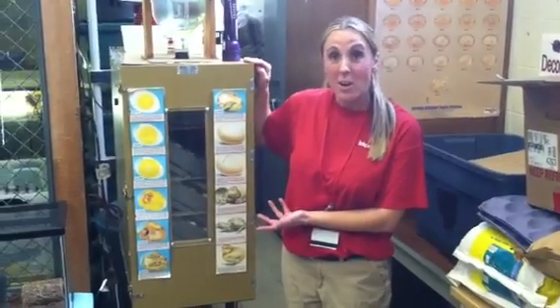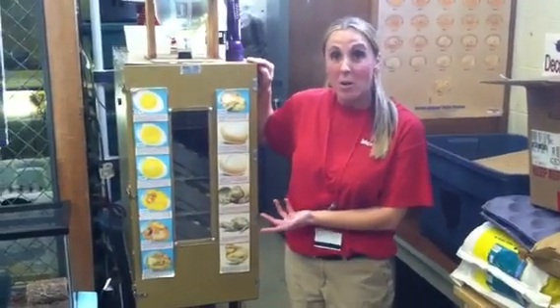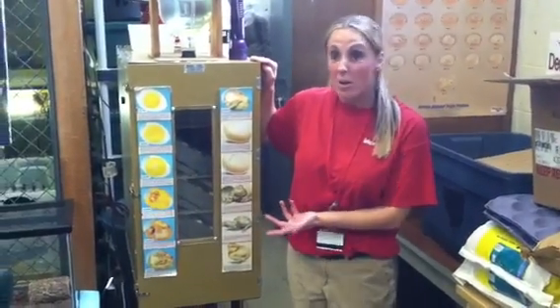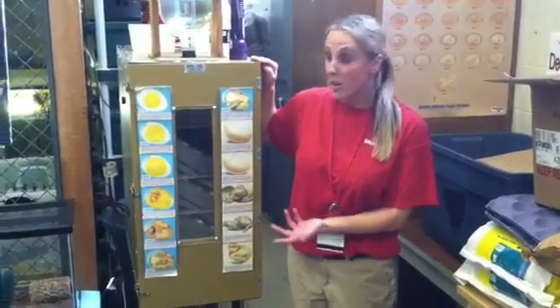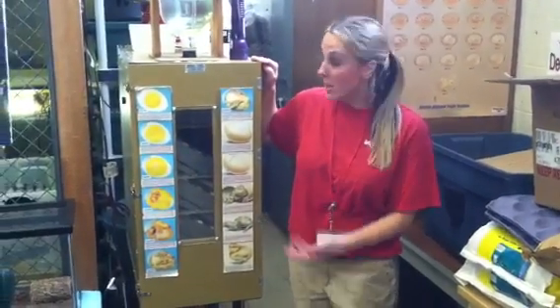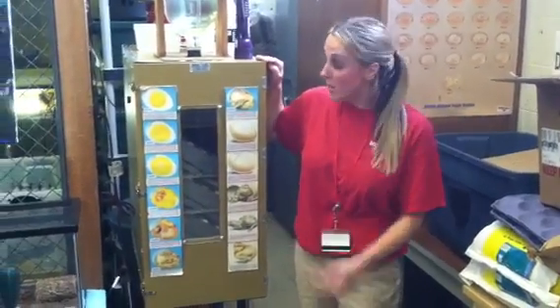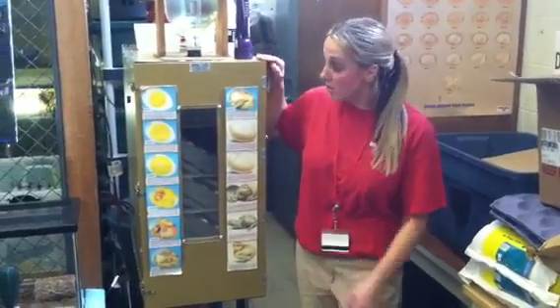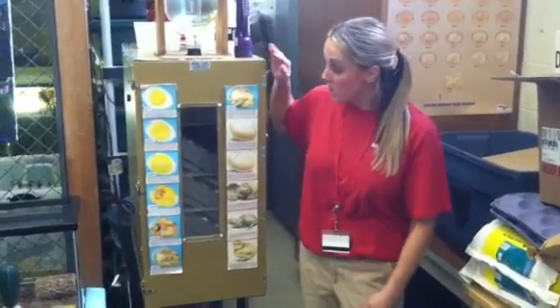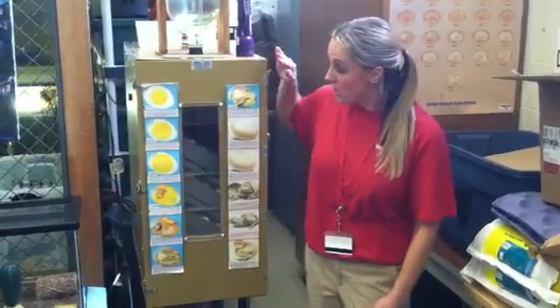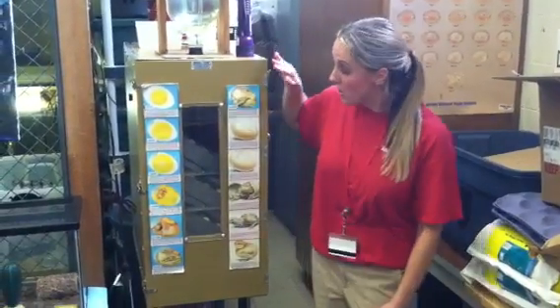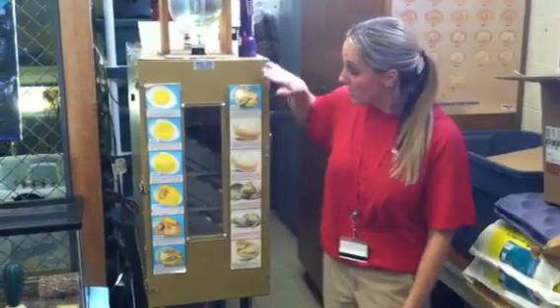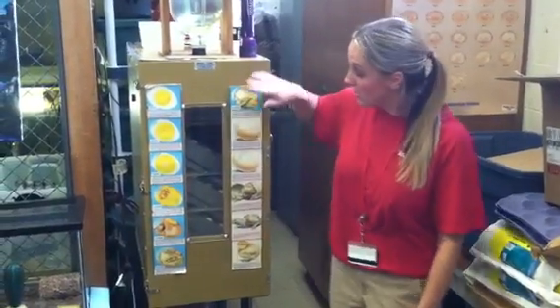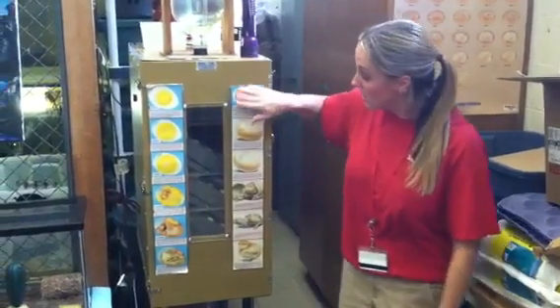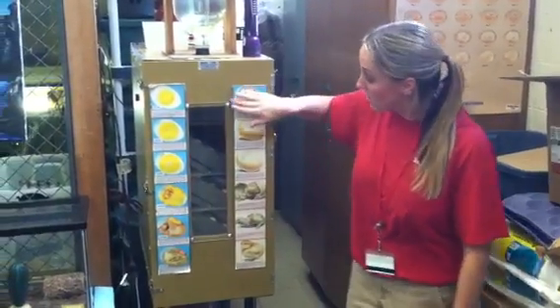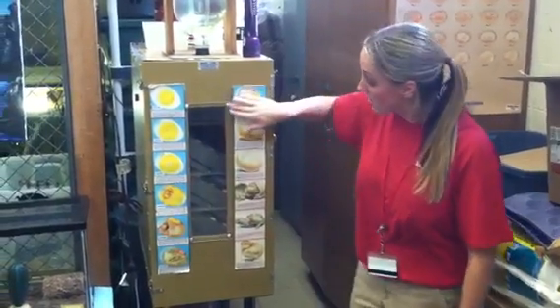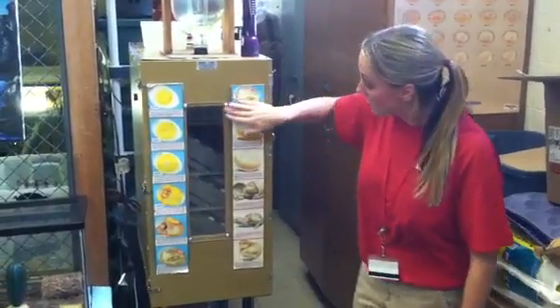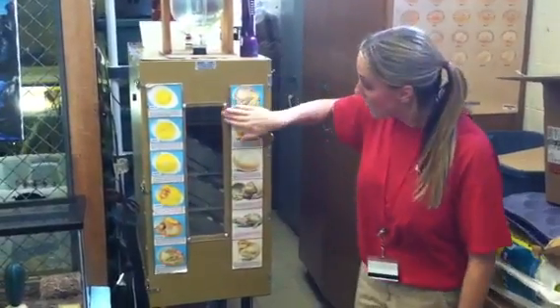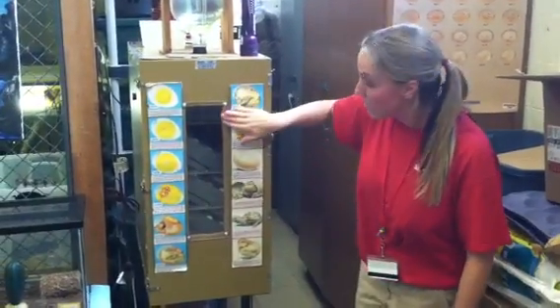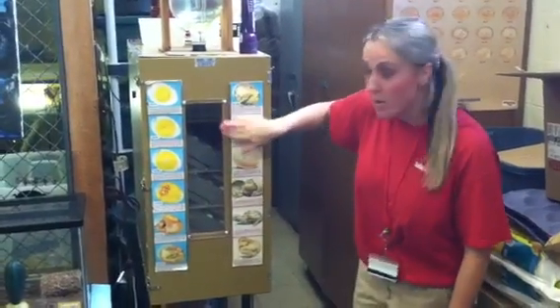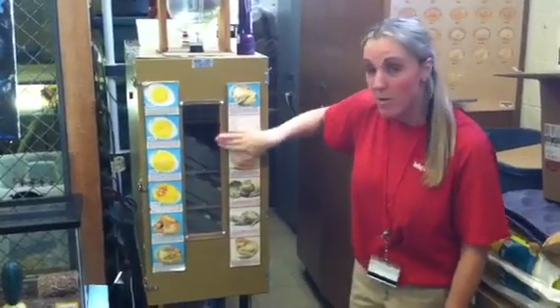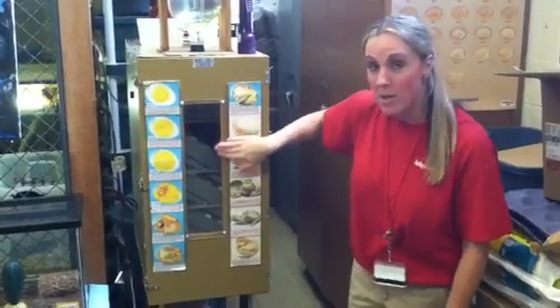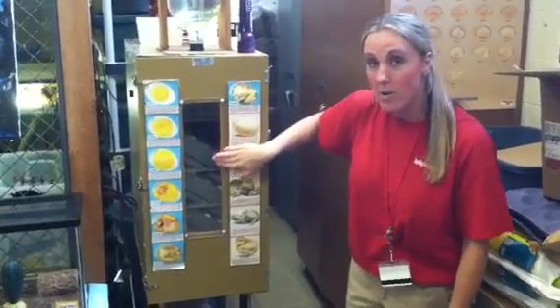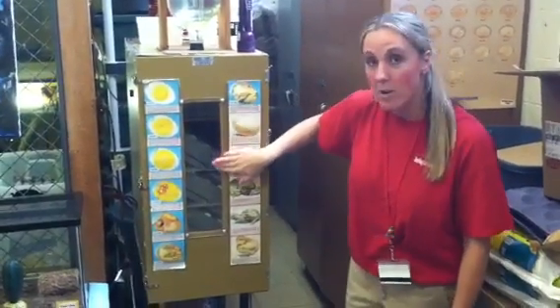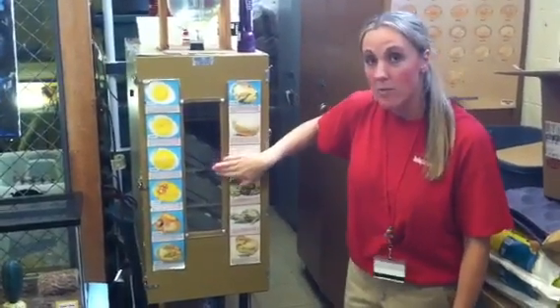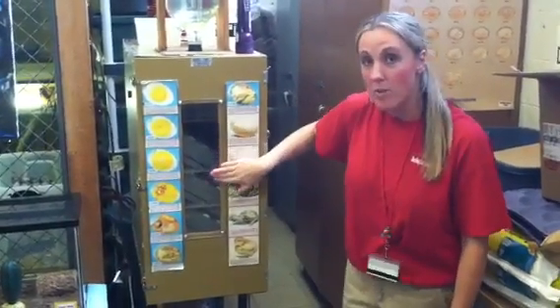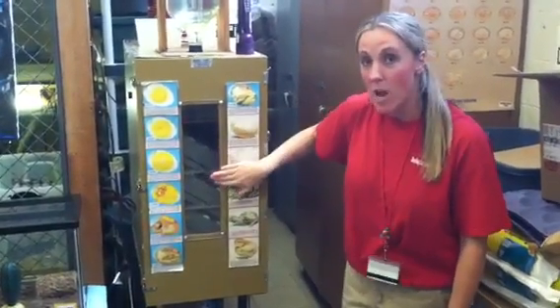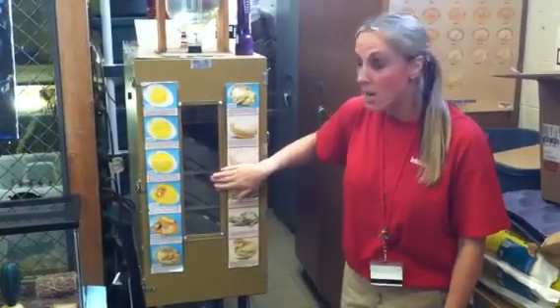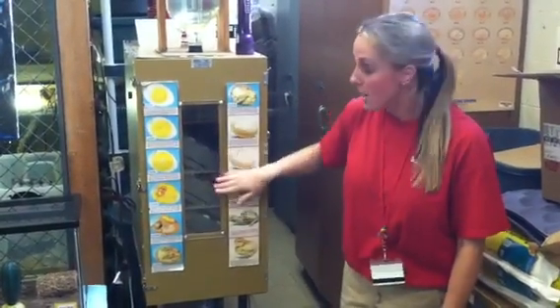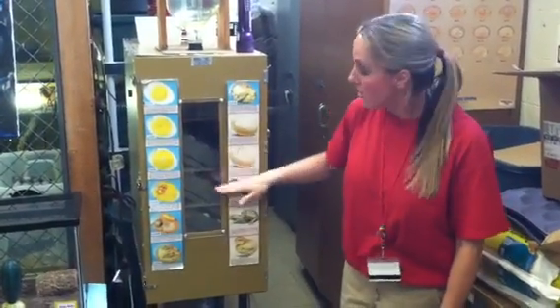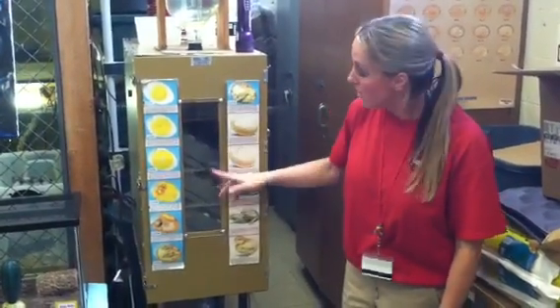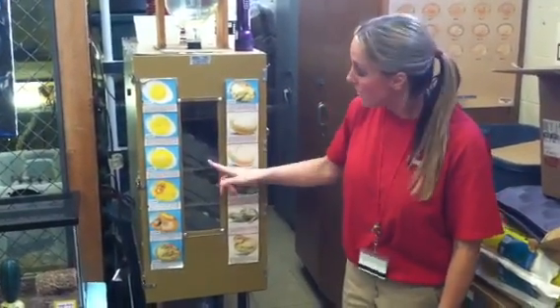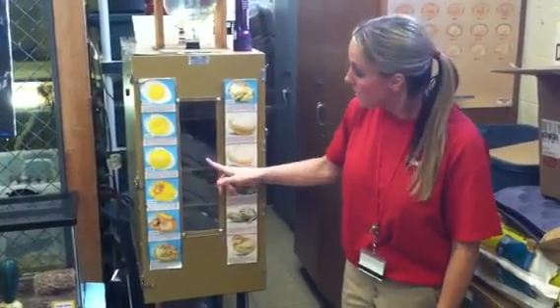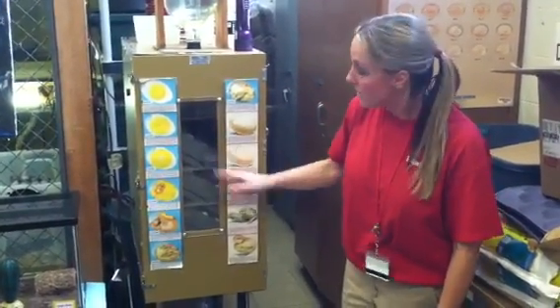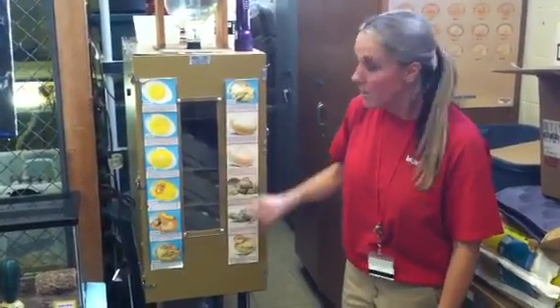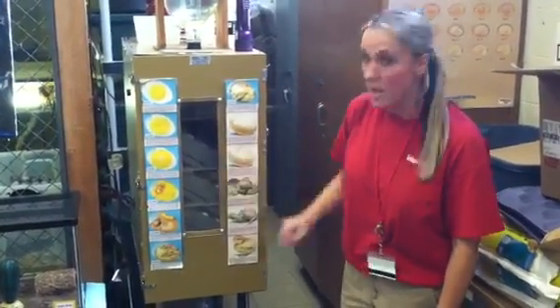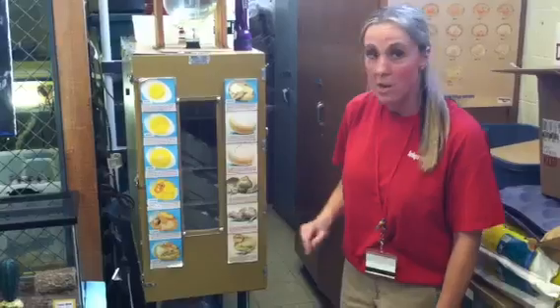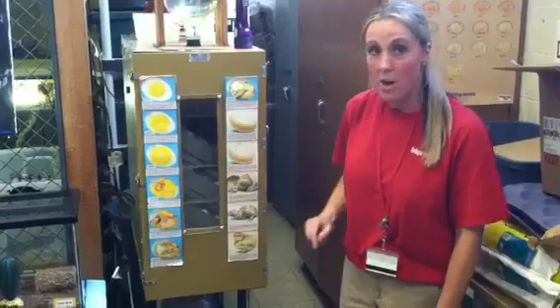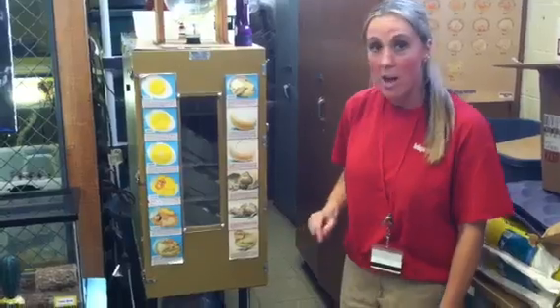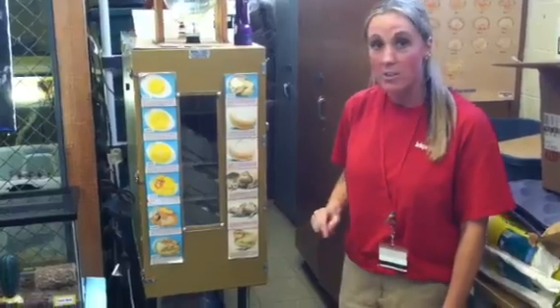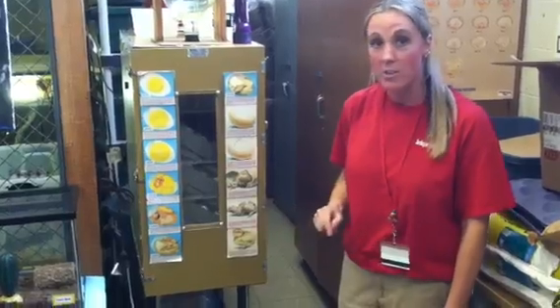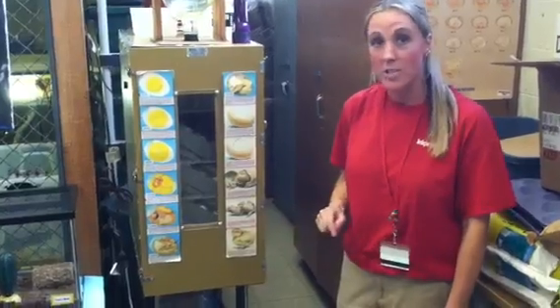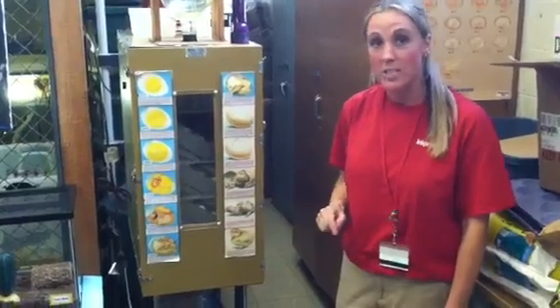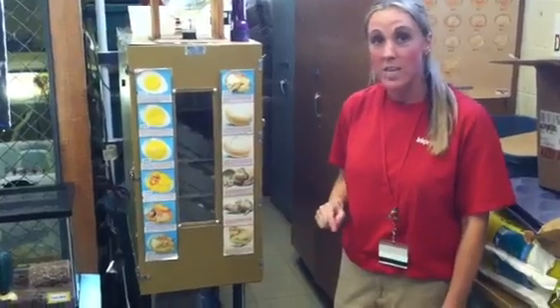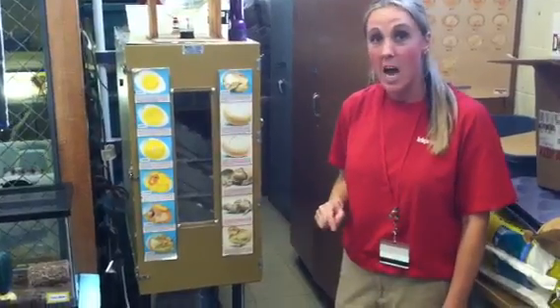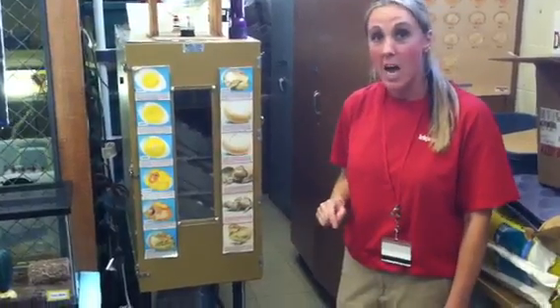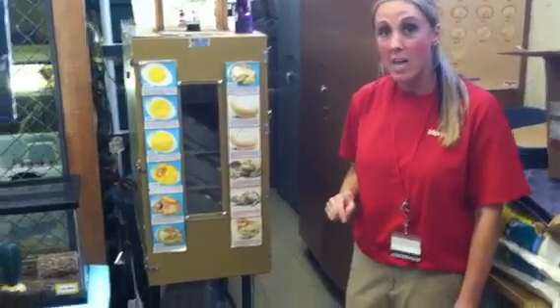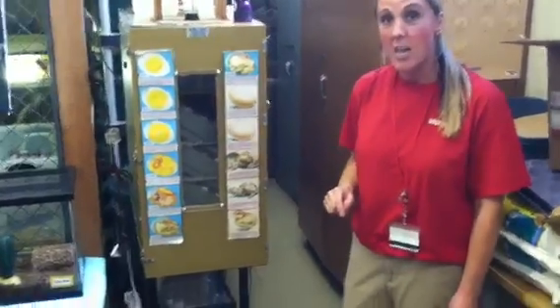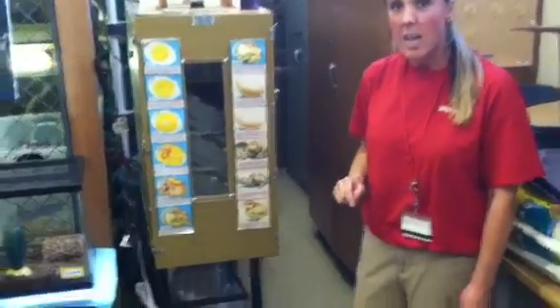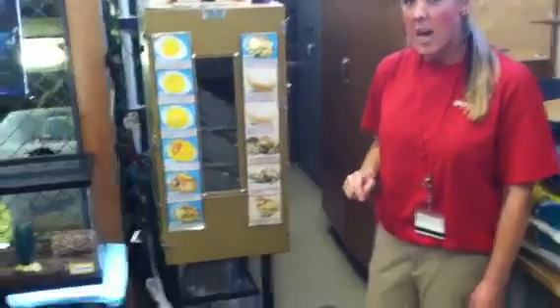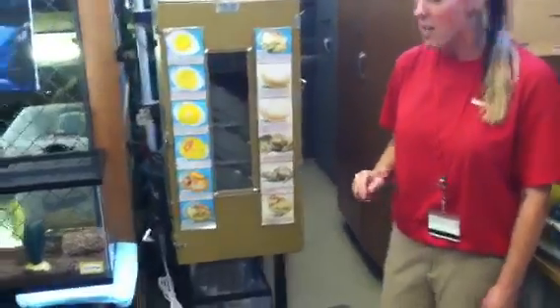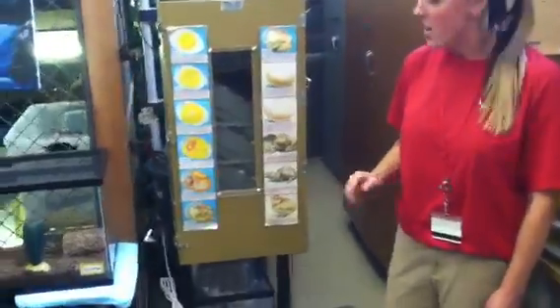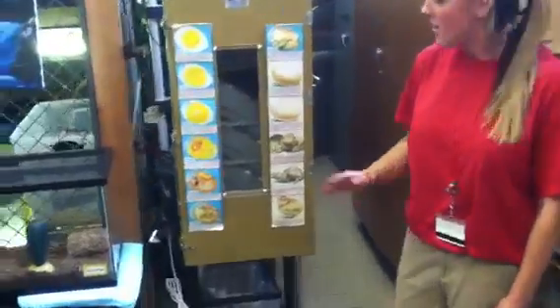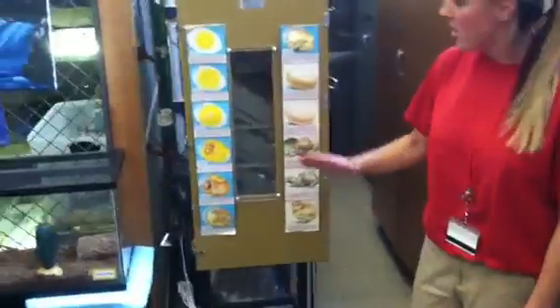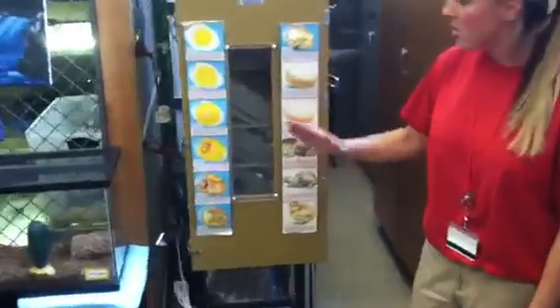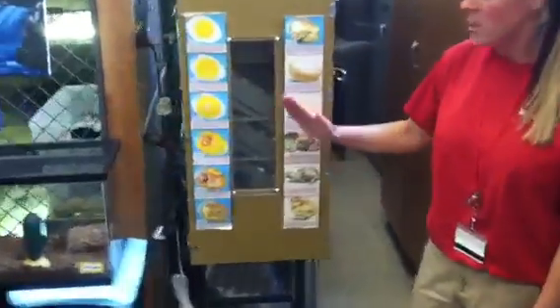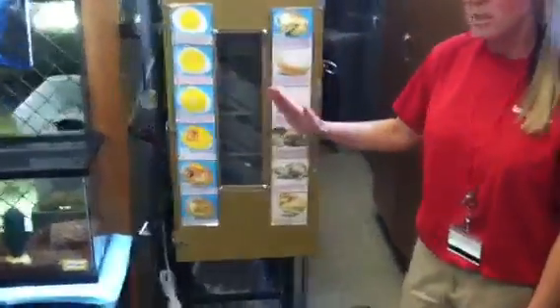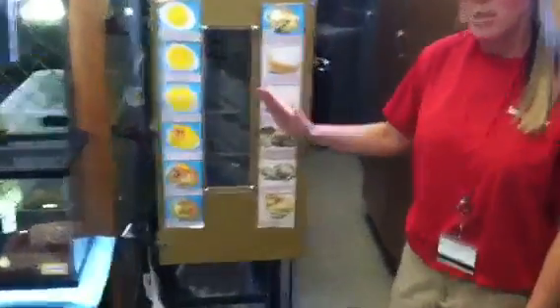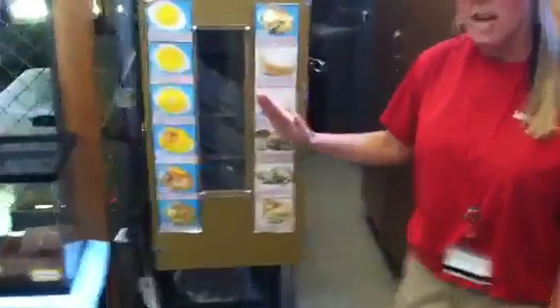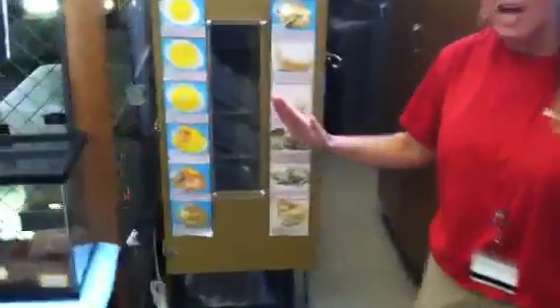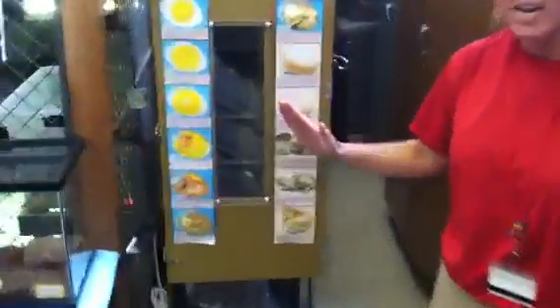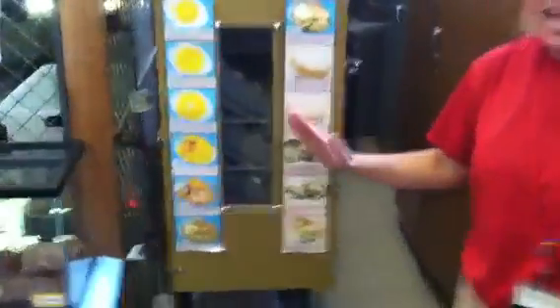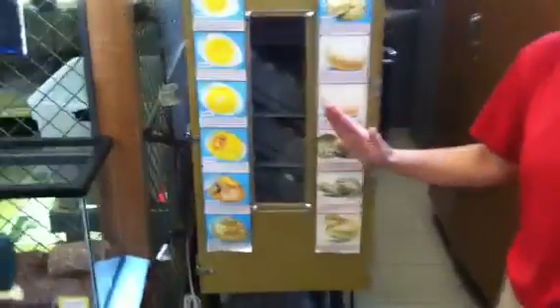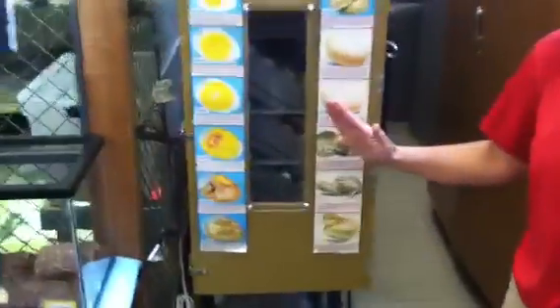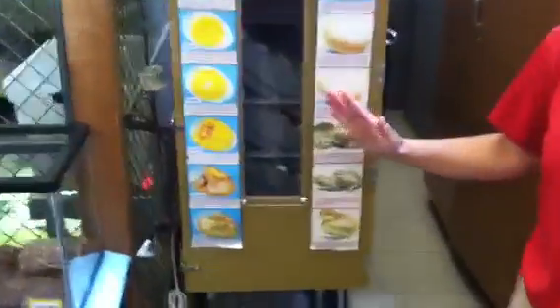What I'd like you to notice is there's a viewing window in front, and you can see that your eggs are inside, and that they are tilted at an angle.